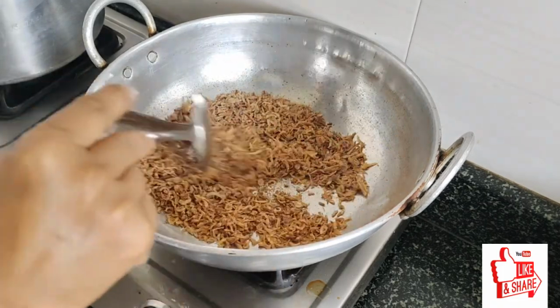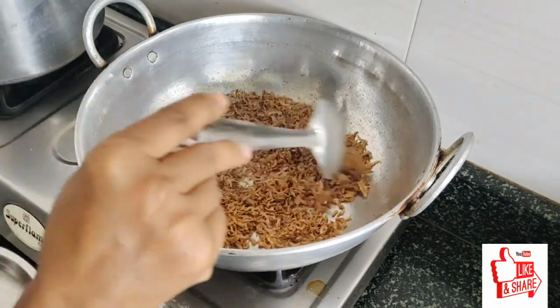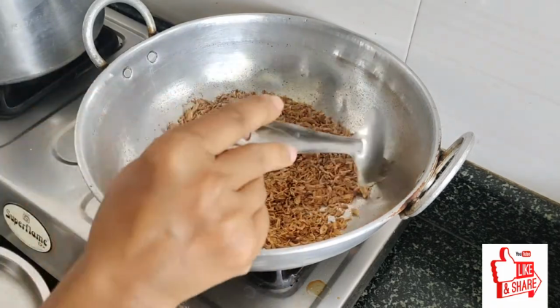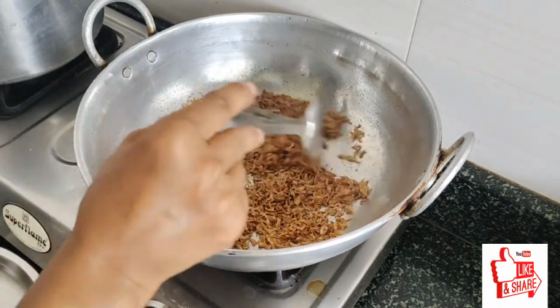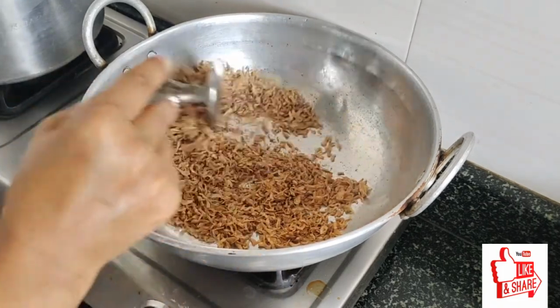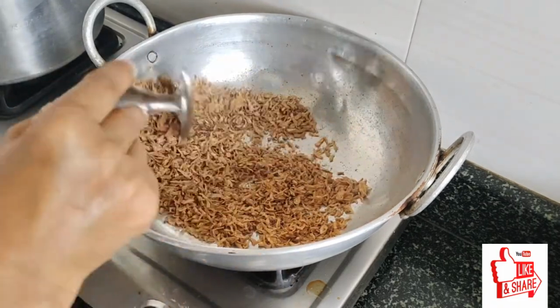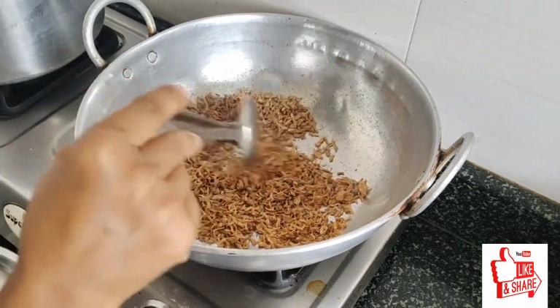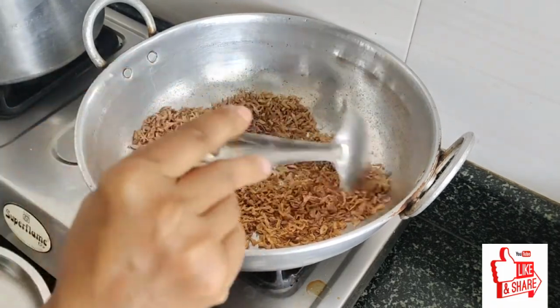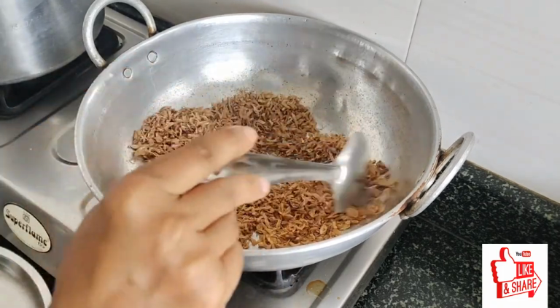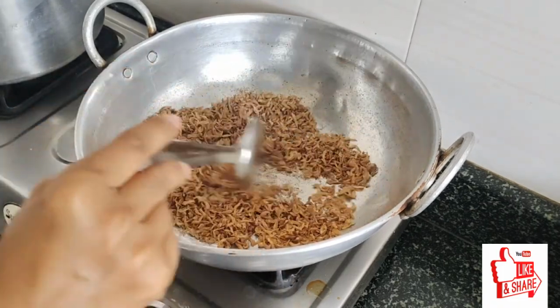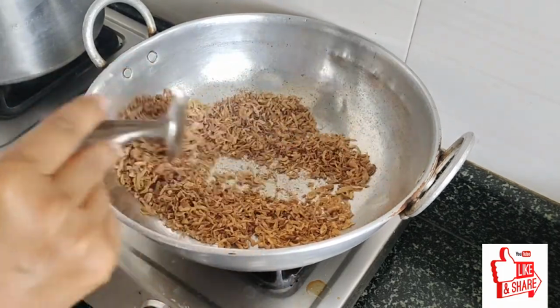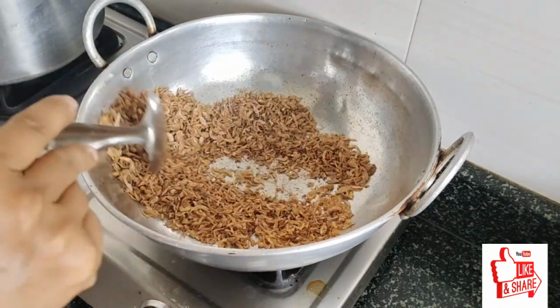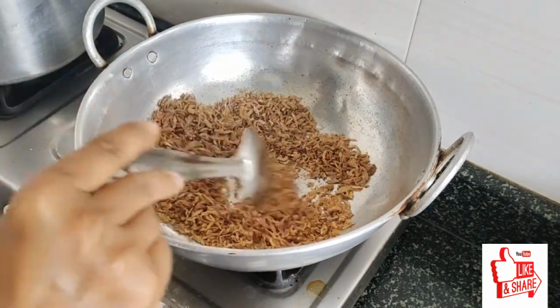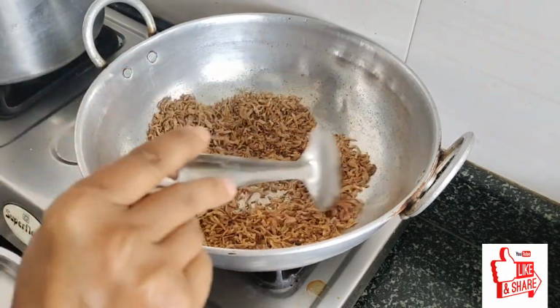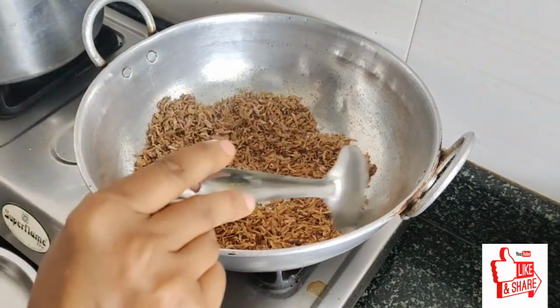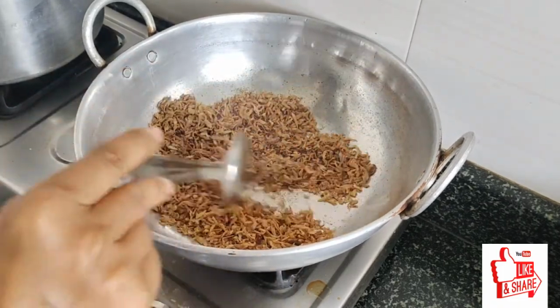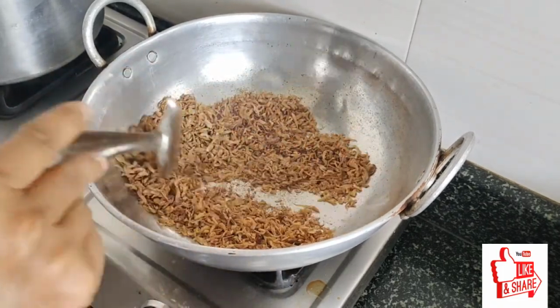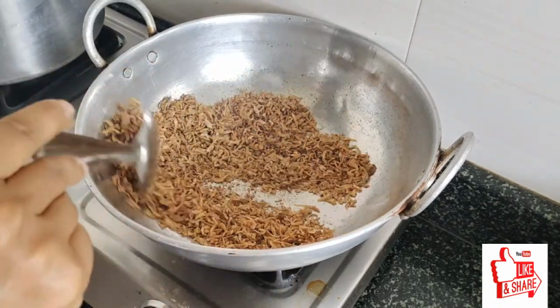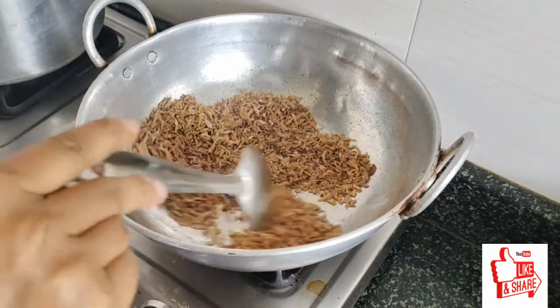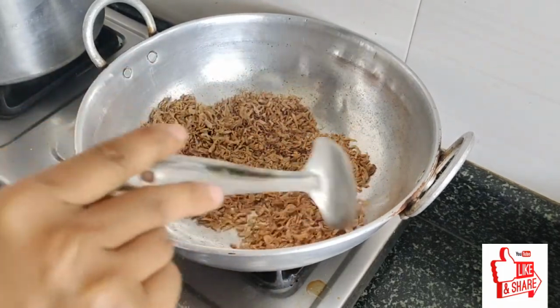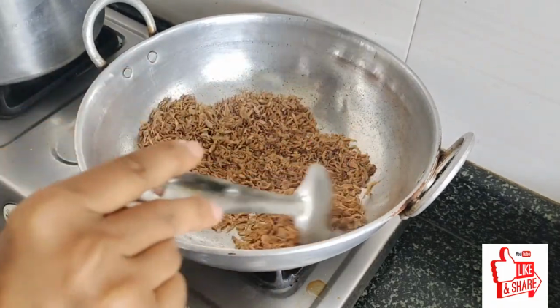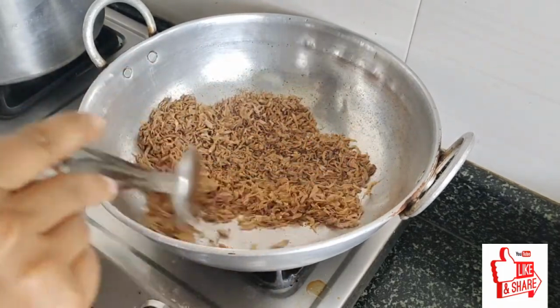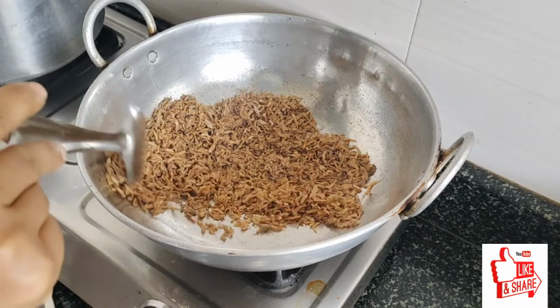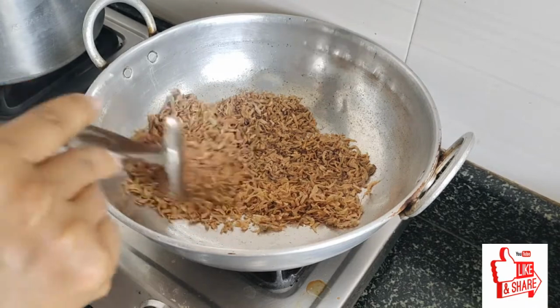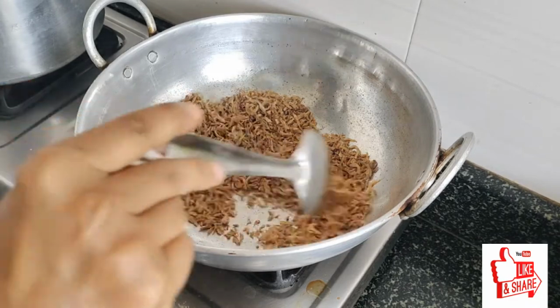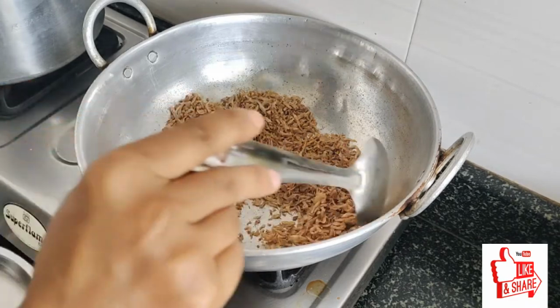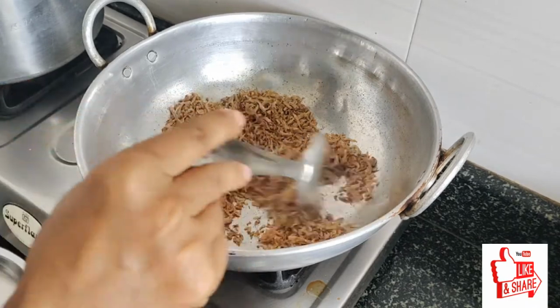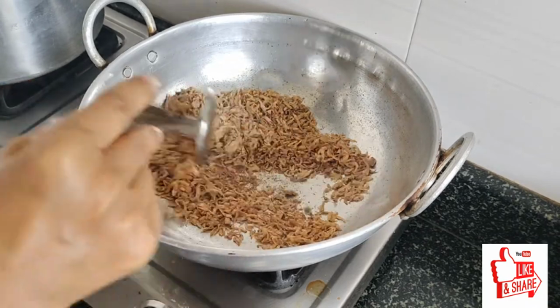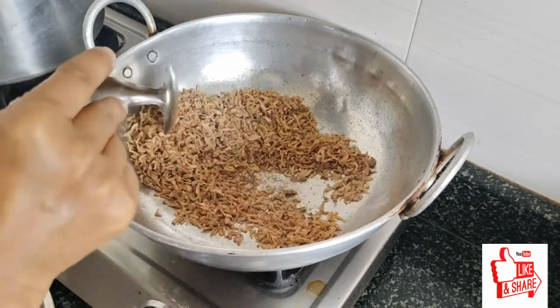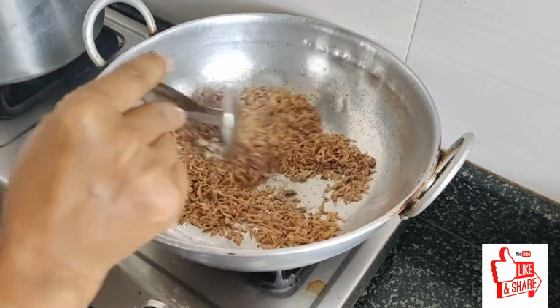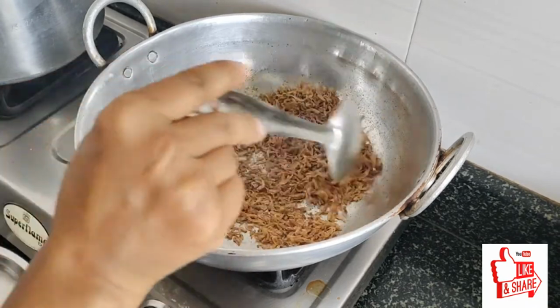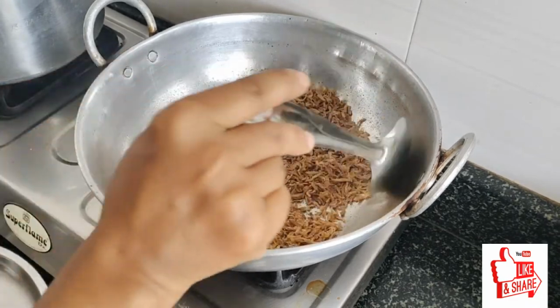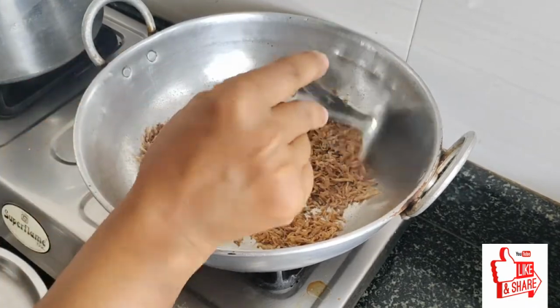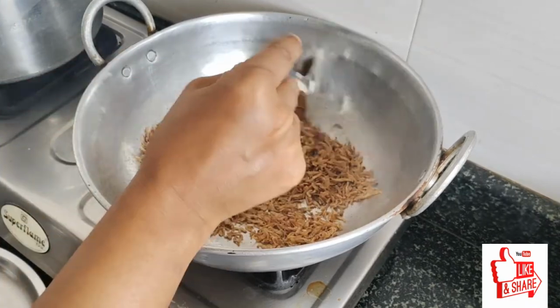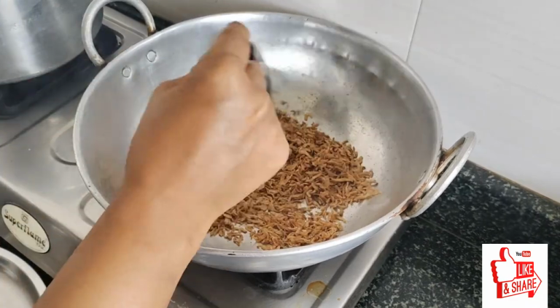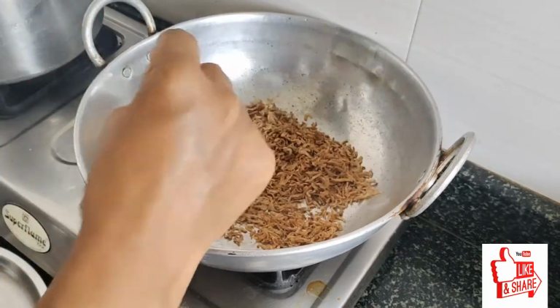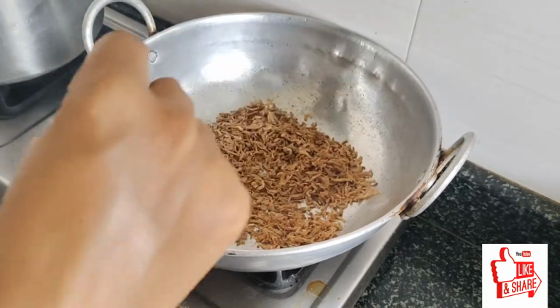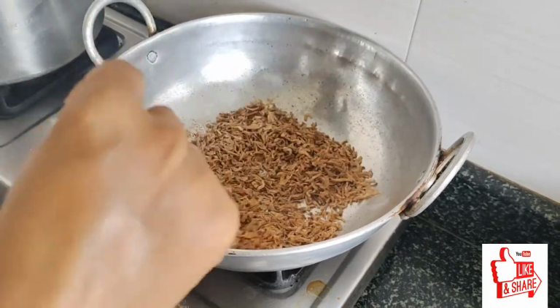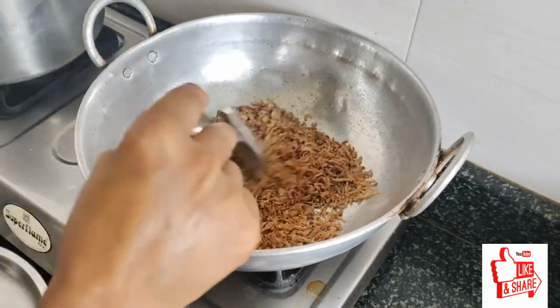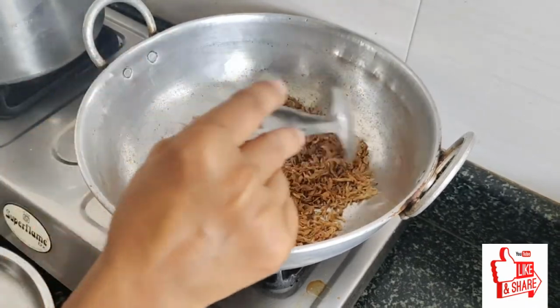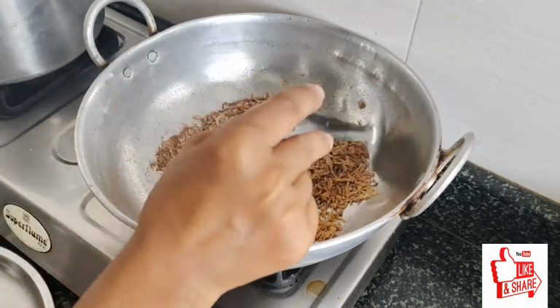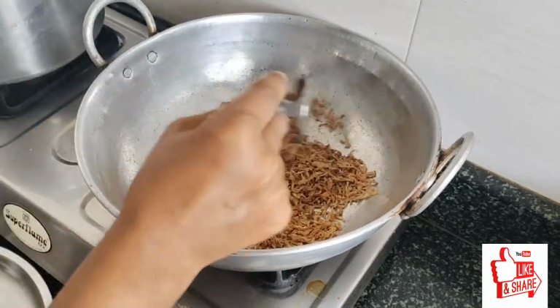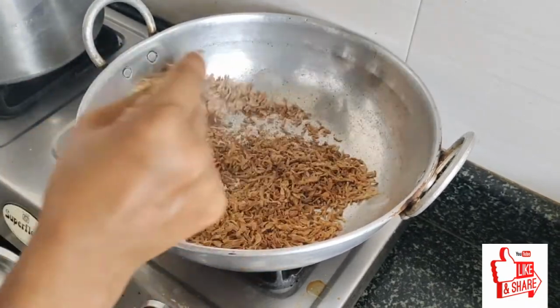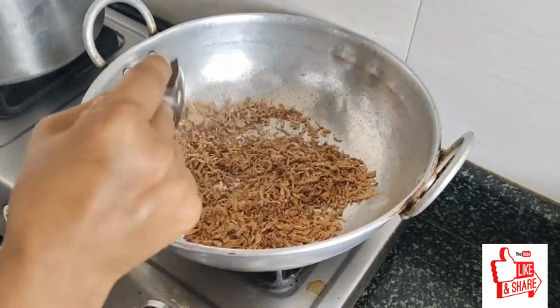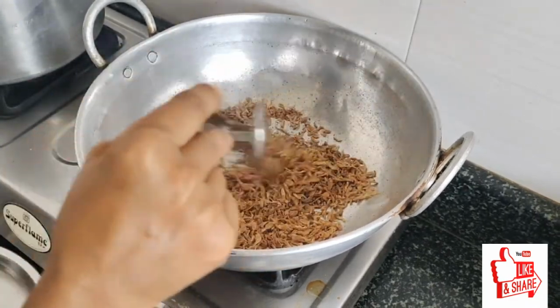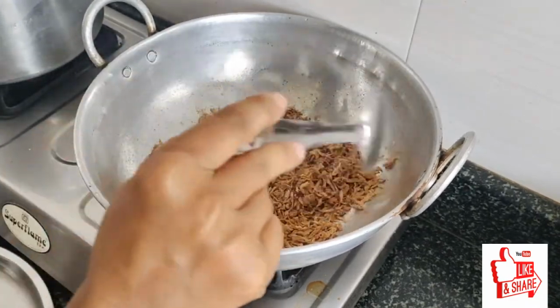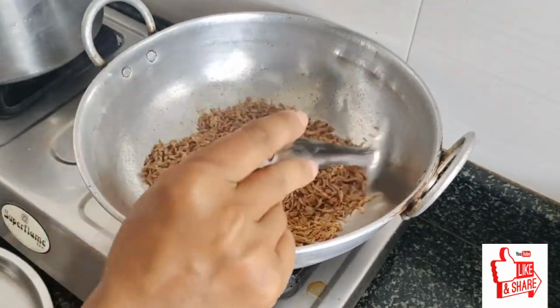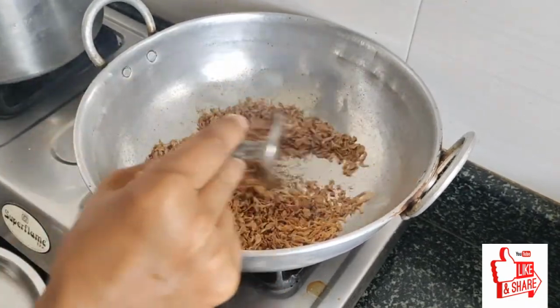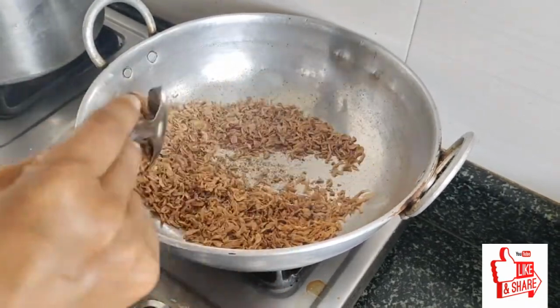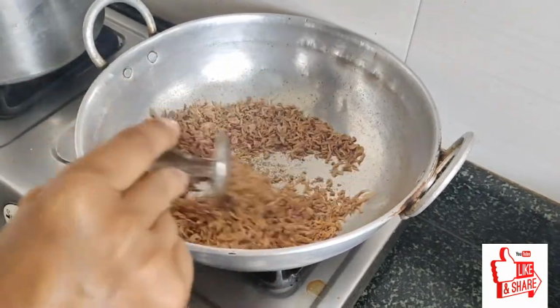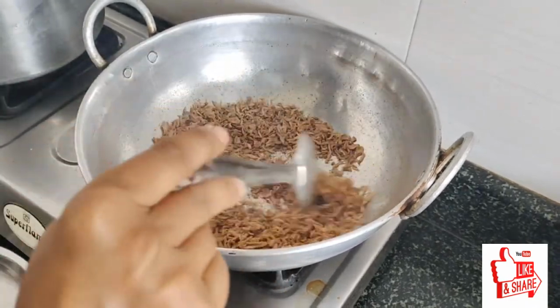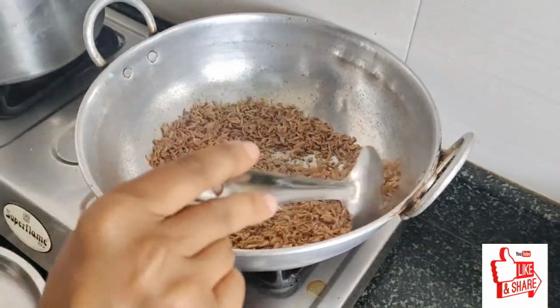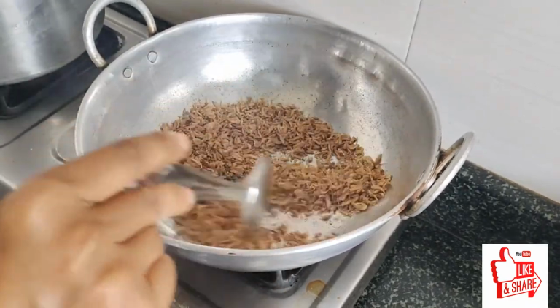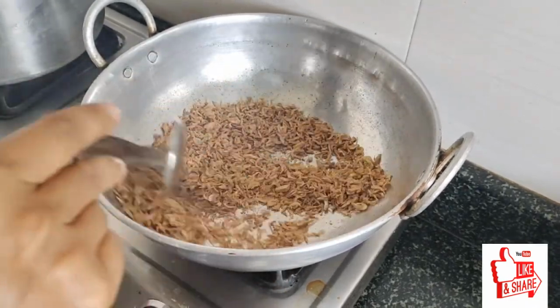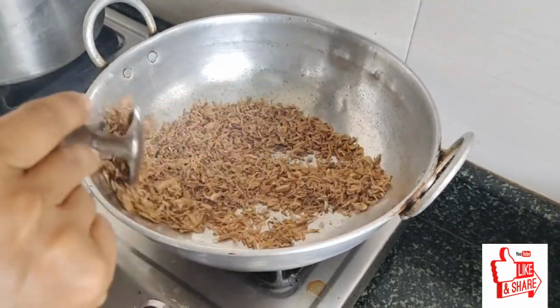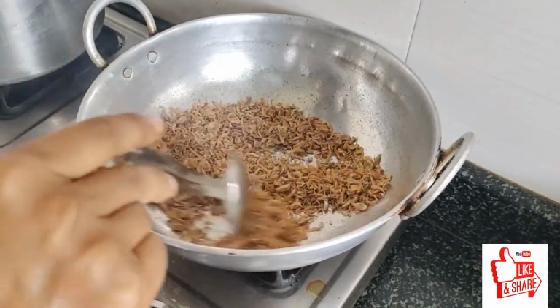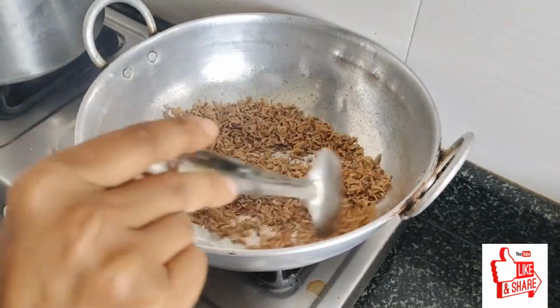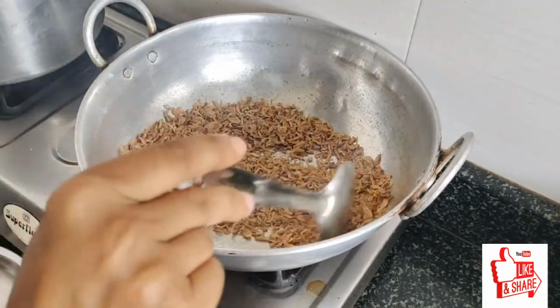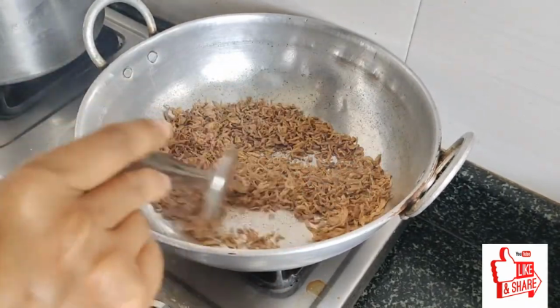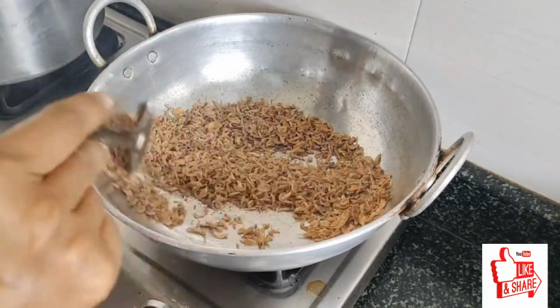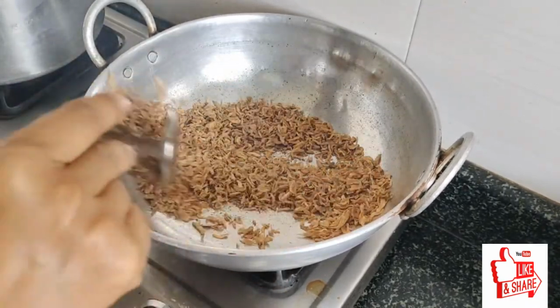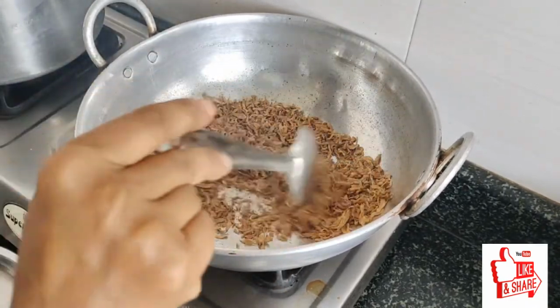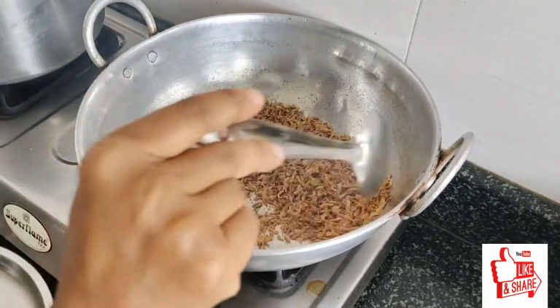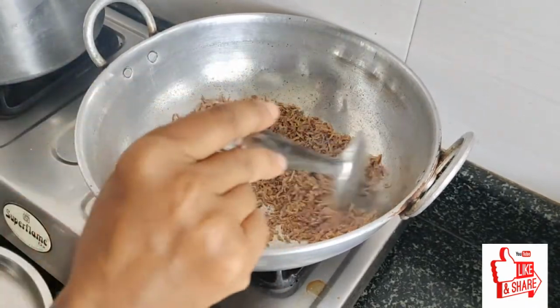Add the green oil to the side of the flame, then put the lamb on the left.